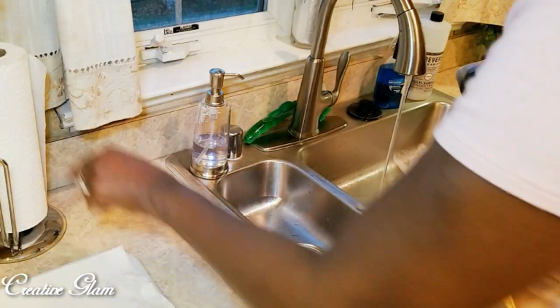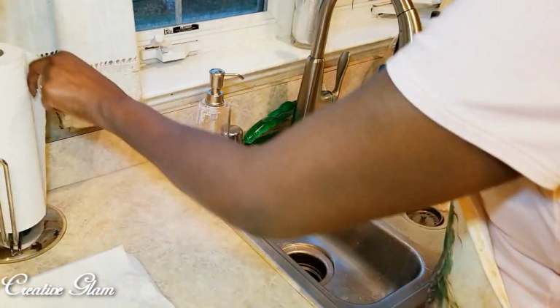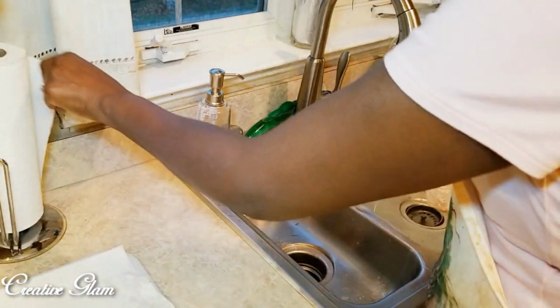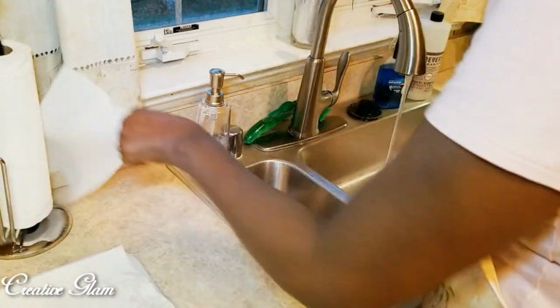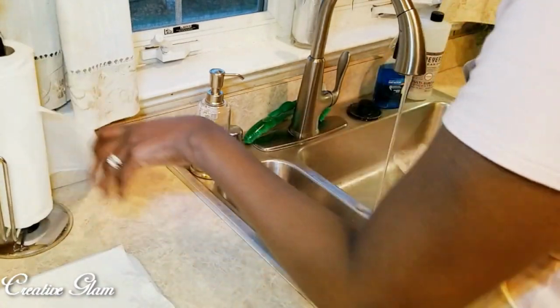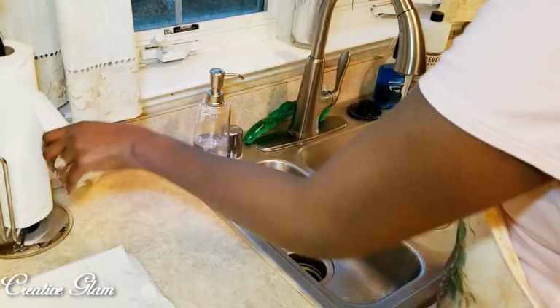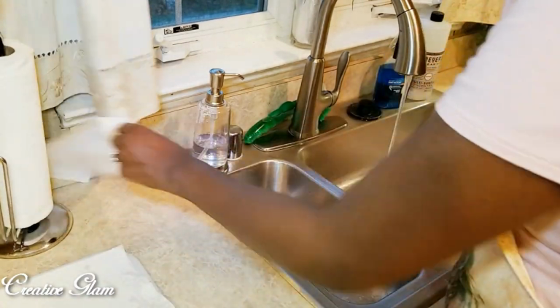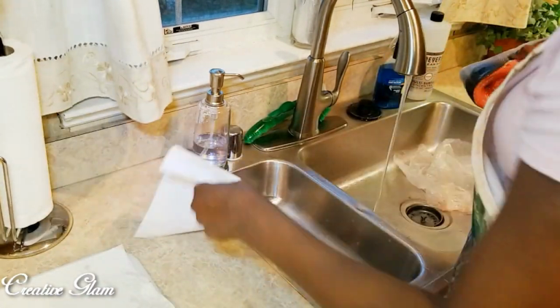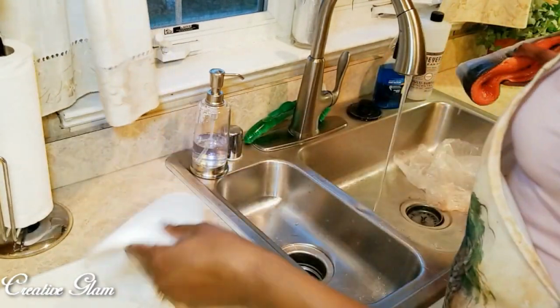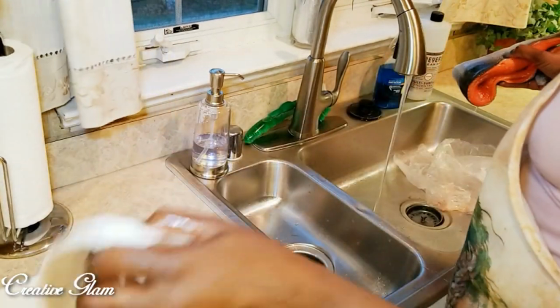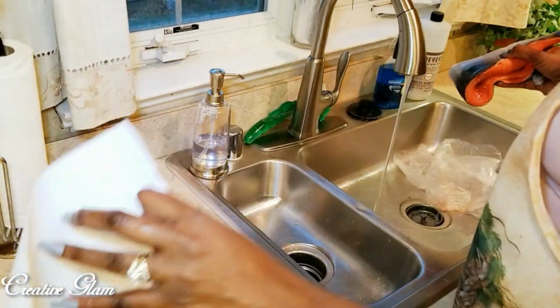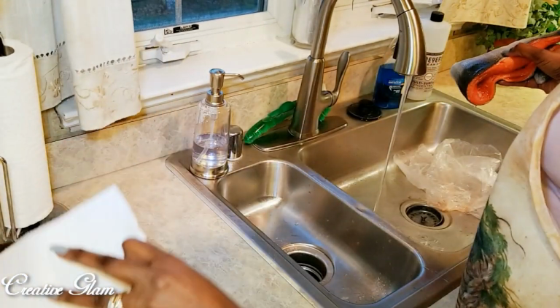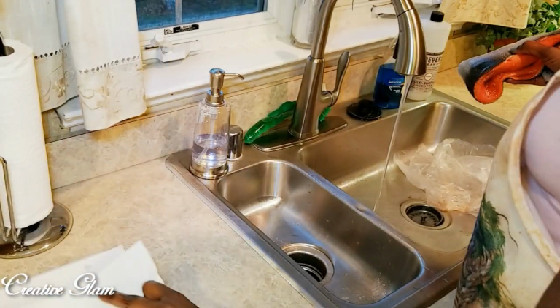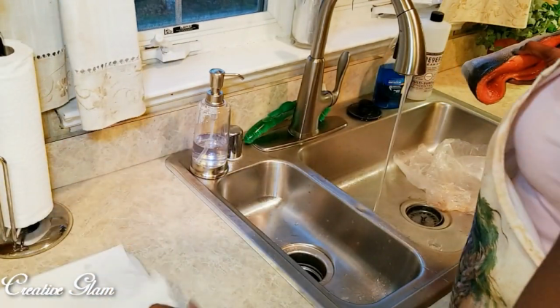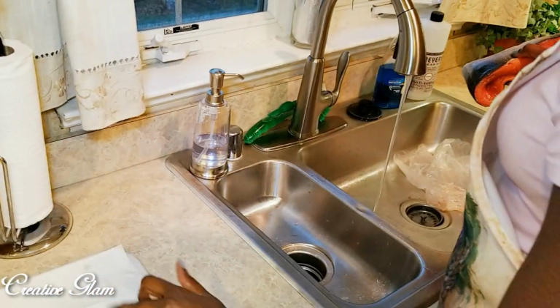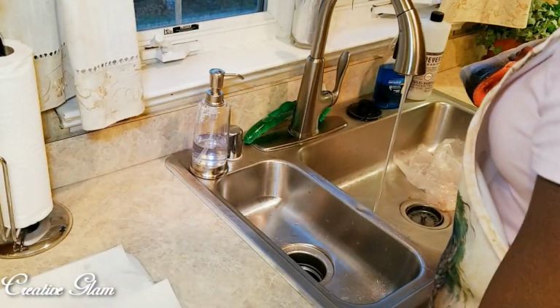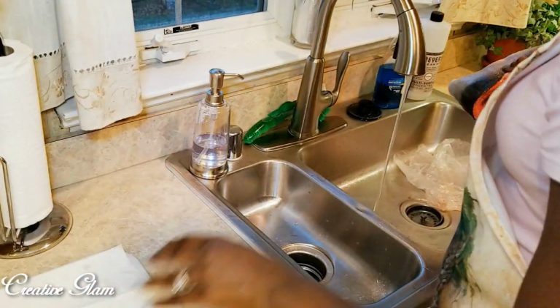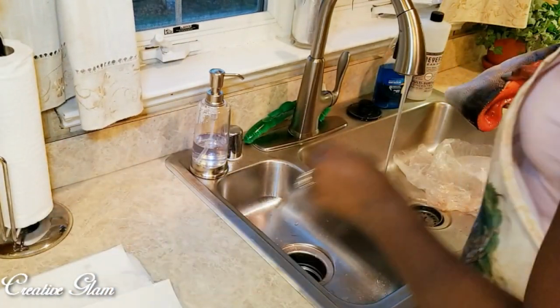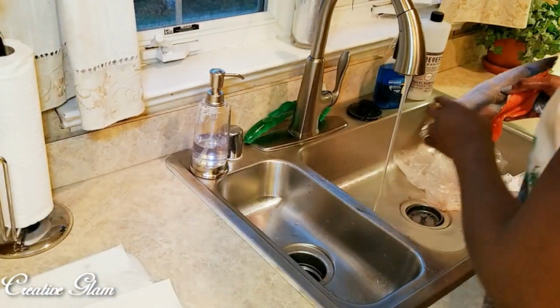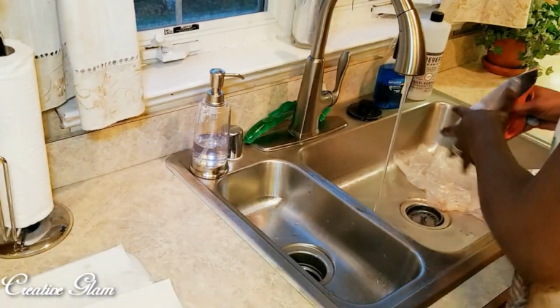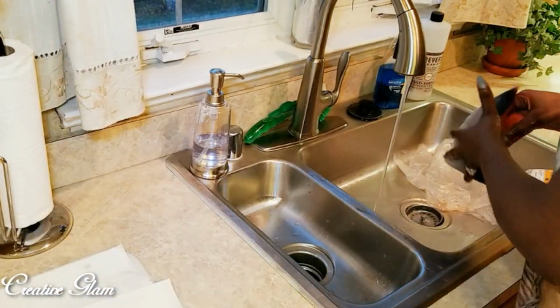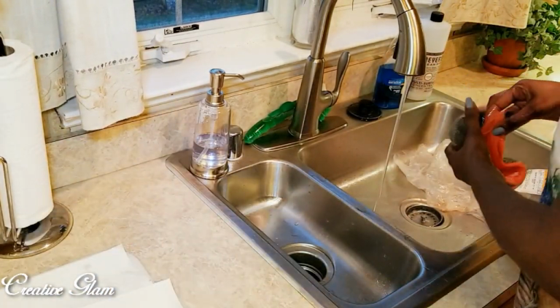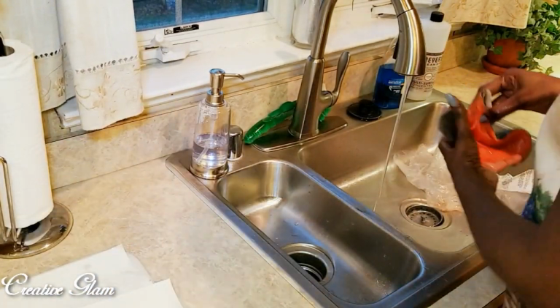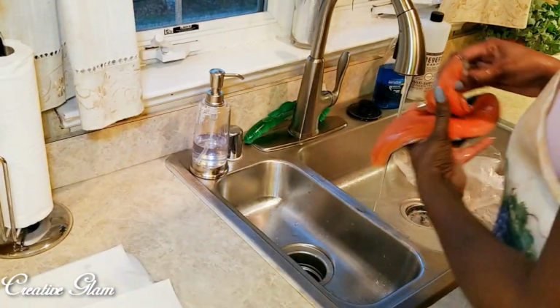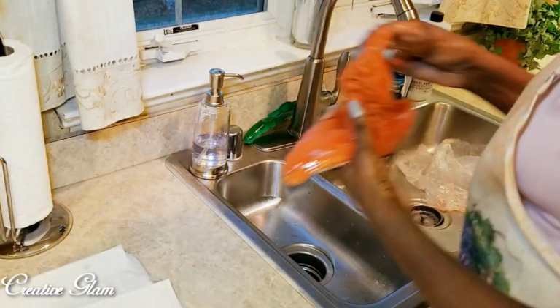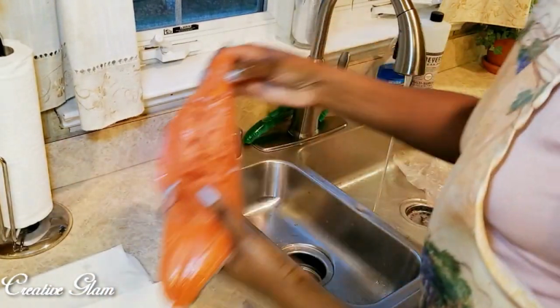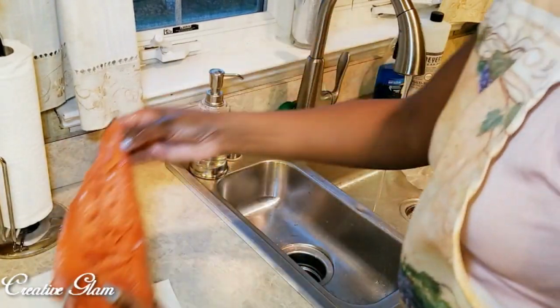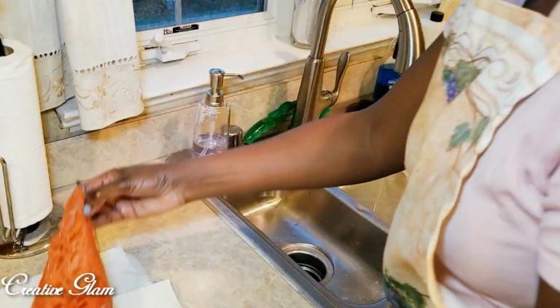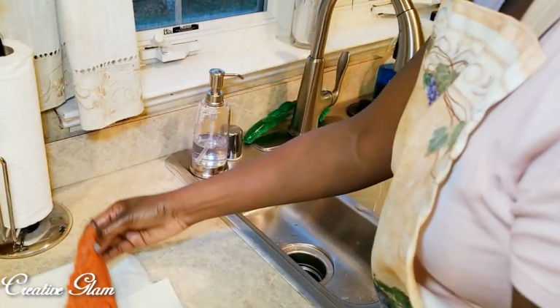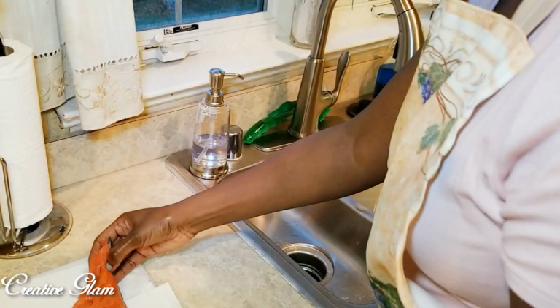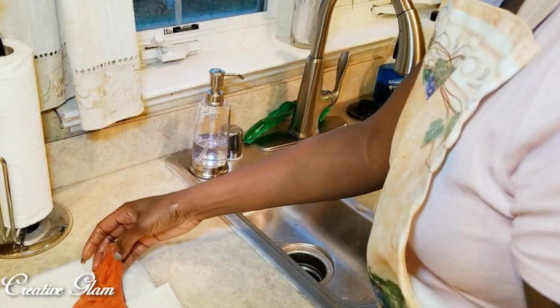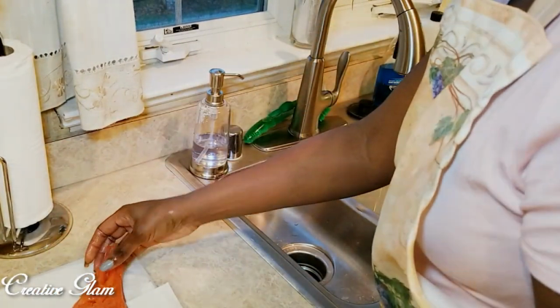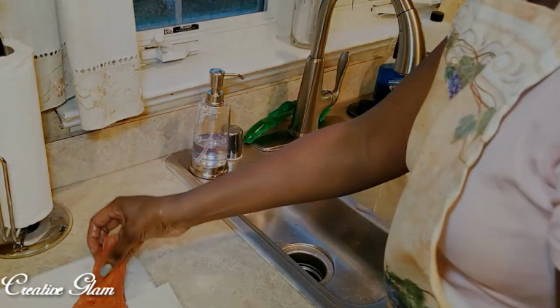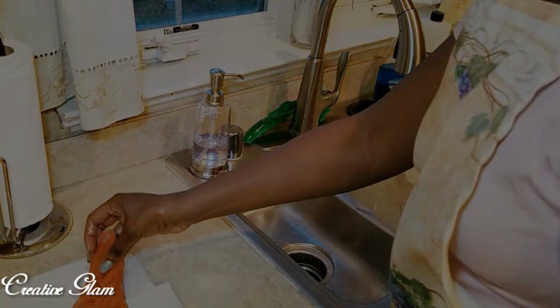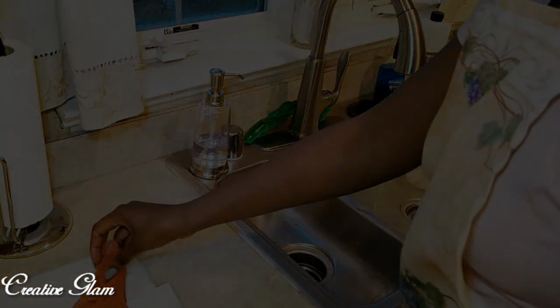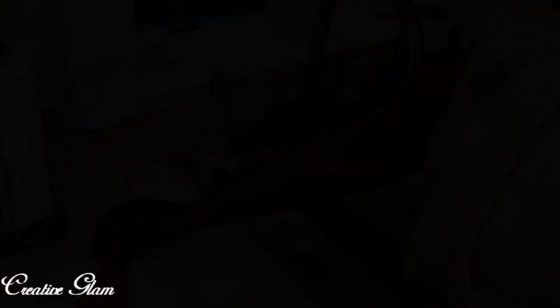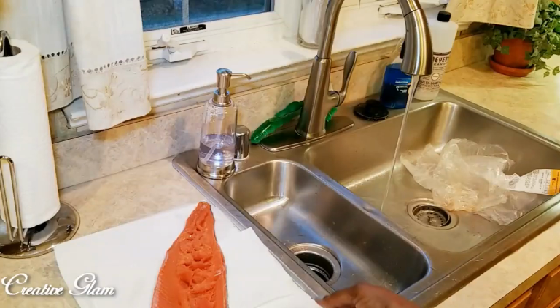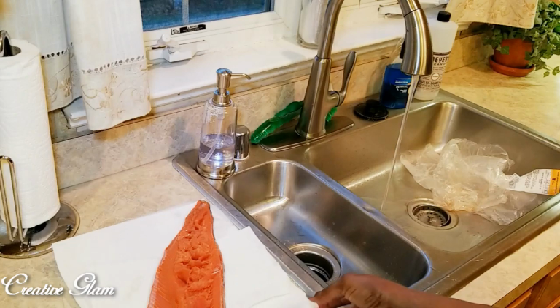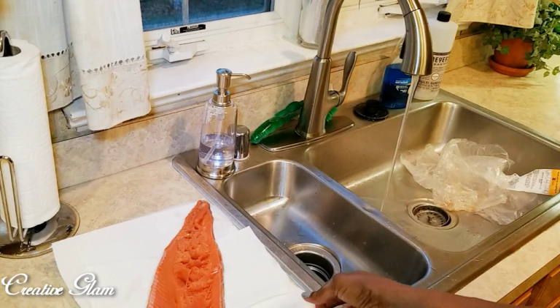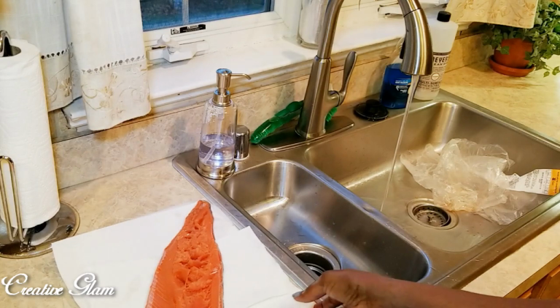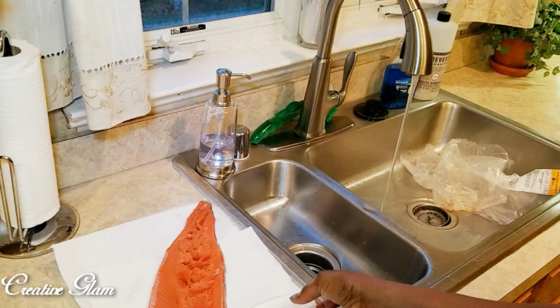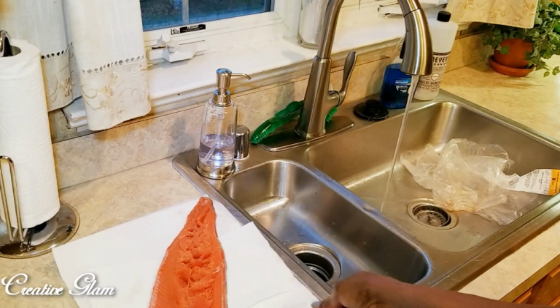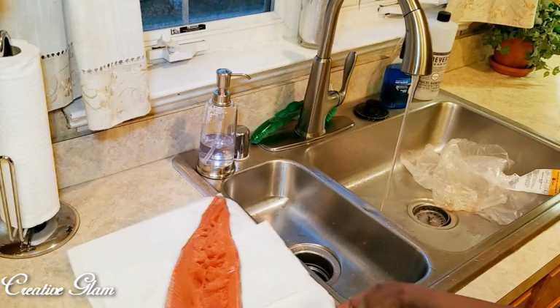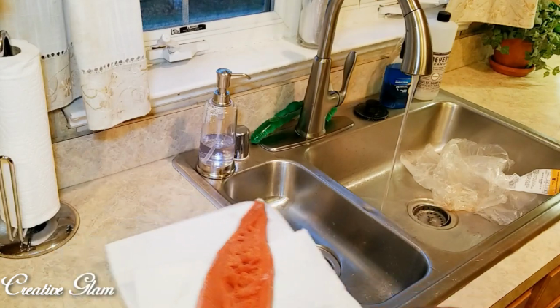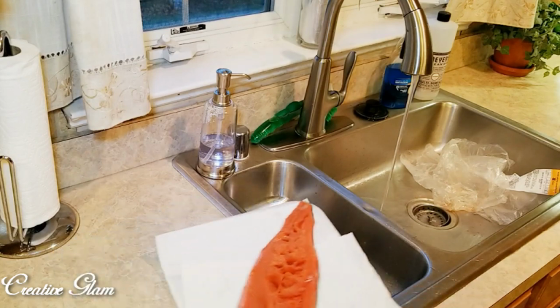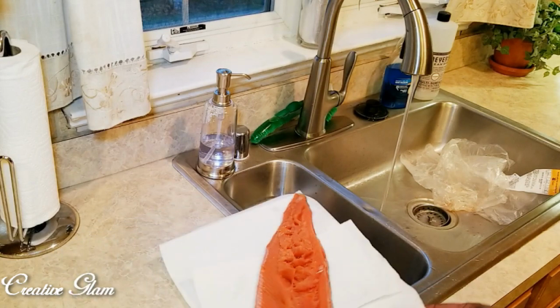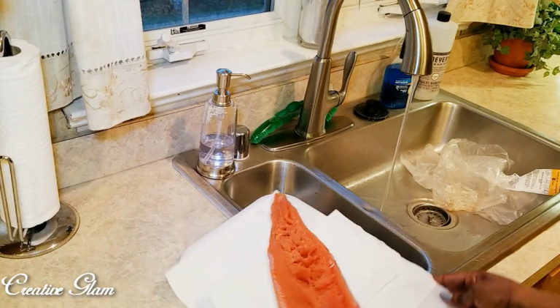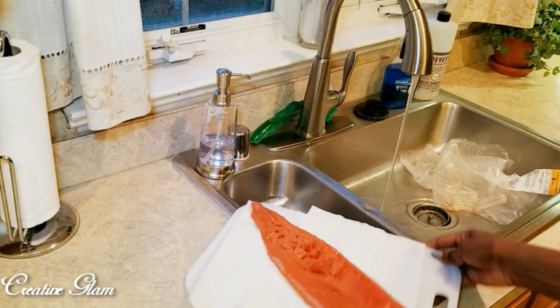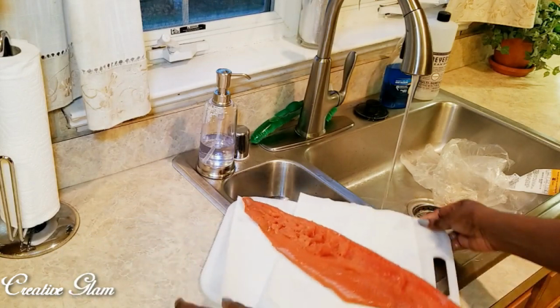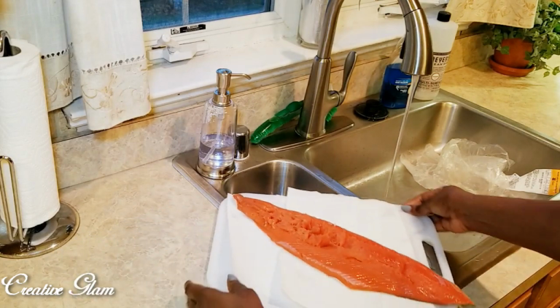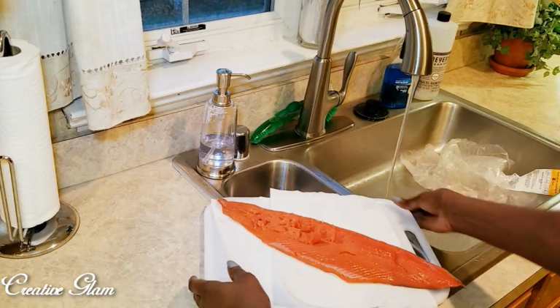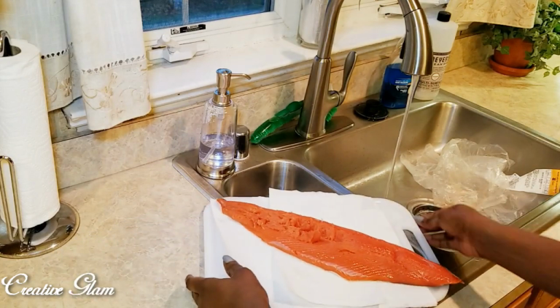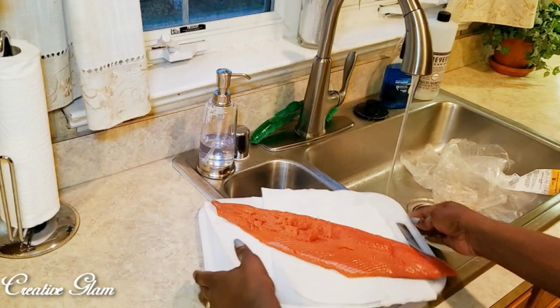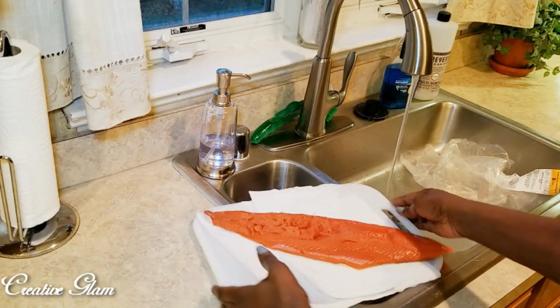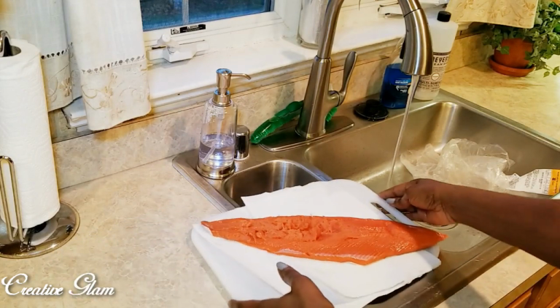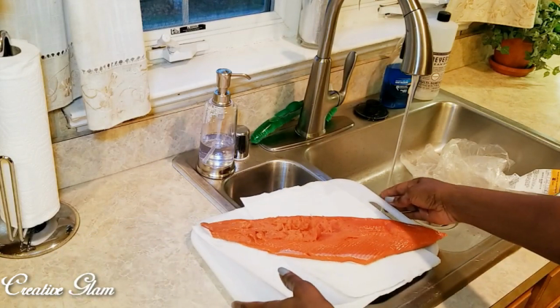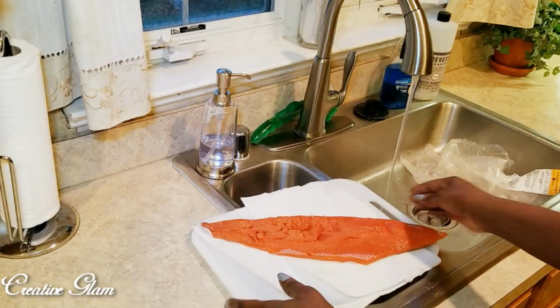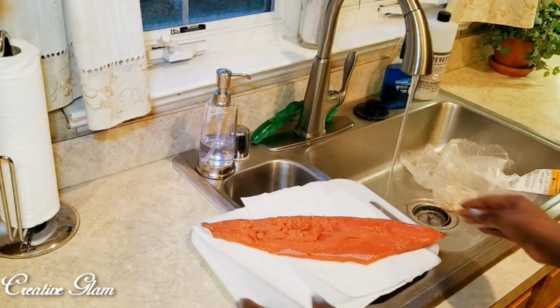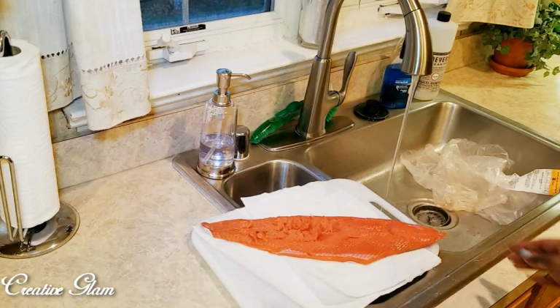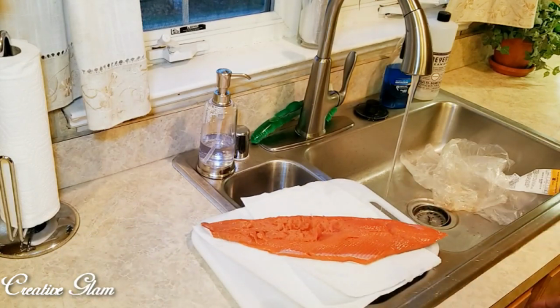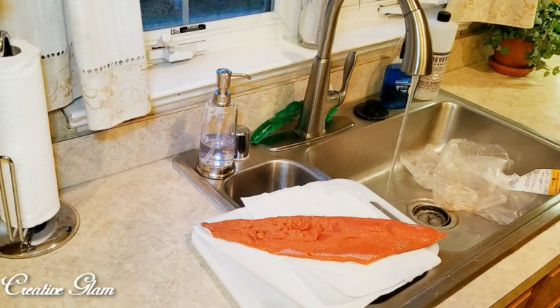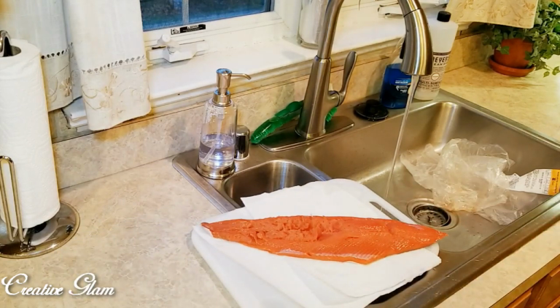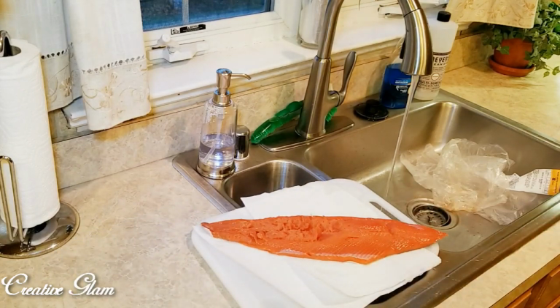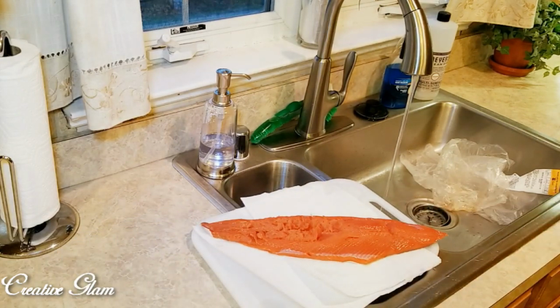I washed it, I filleted it into five pieces. That pound gave me five pieces, which is more than enough for the two of us.